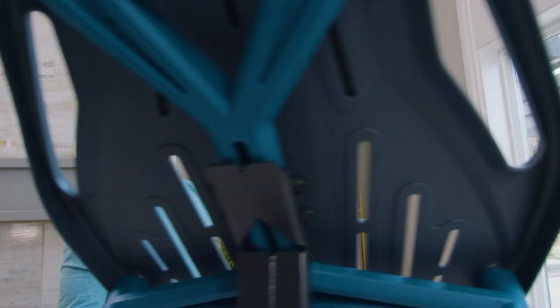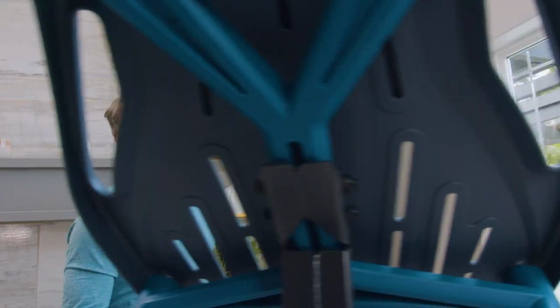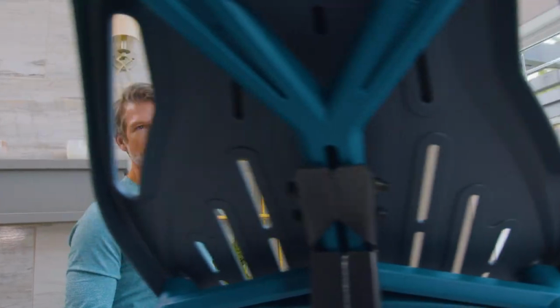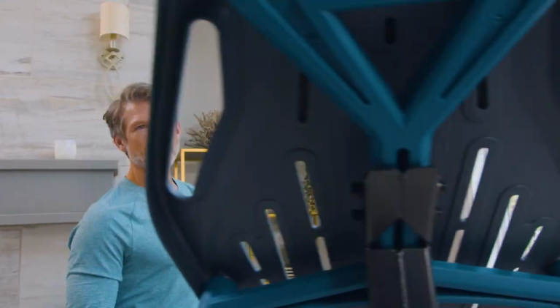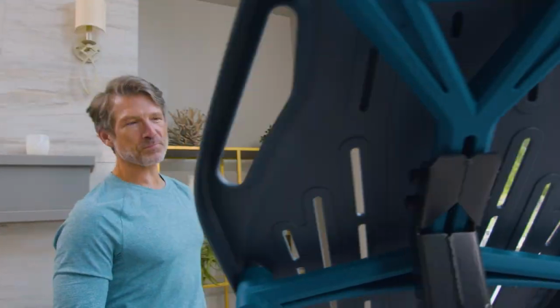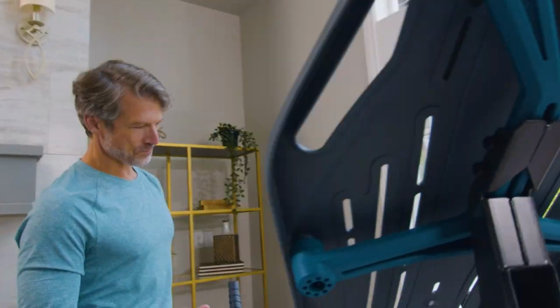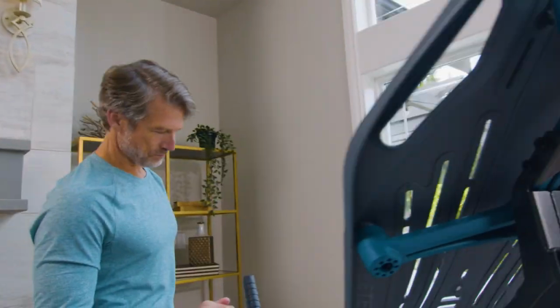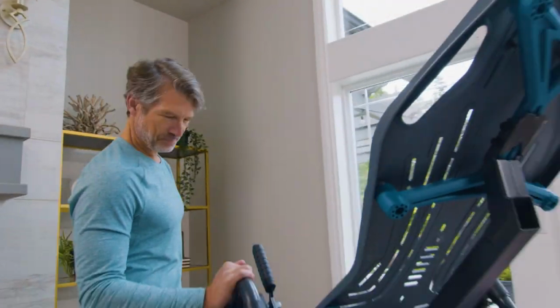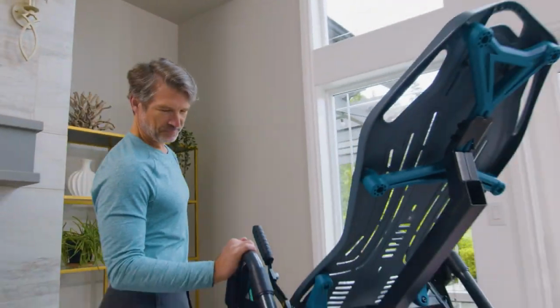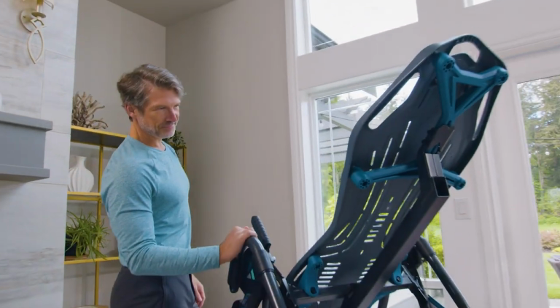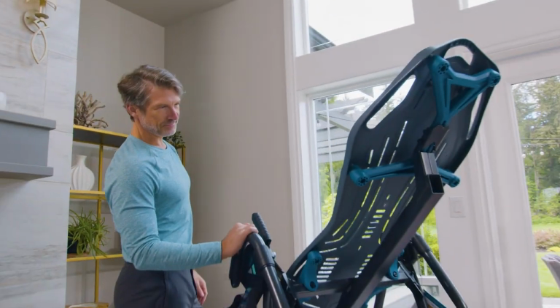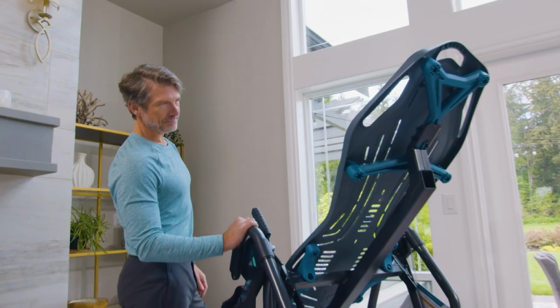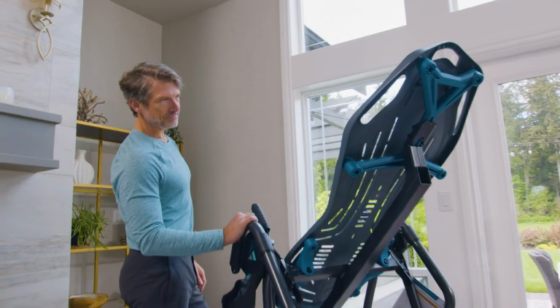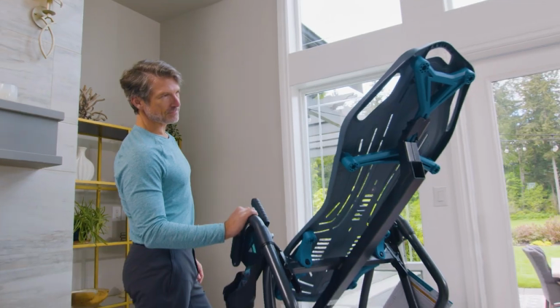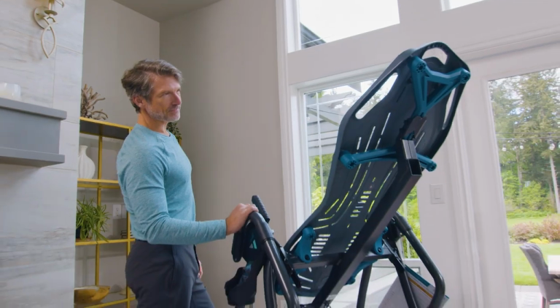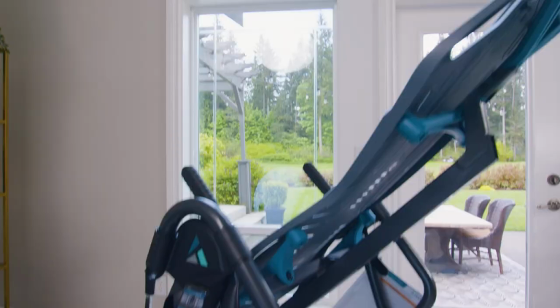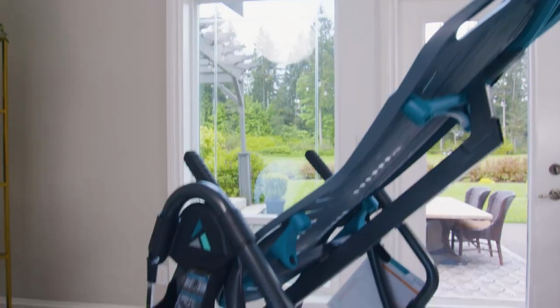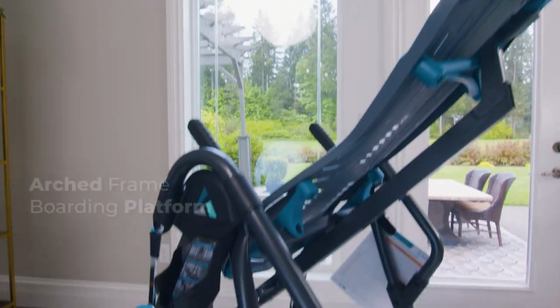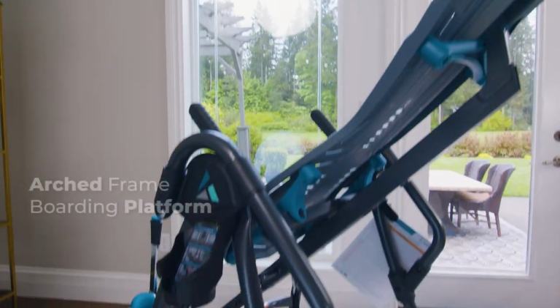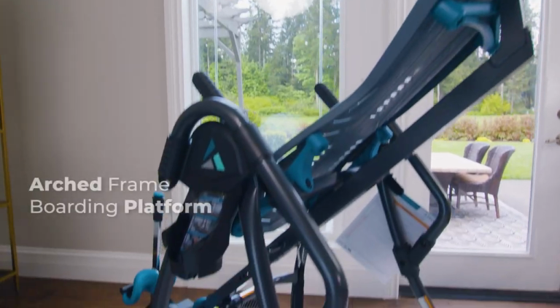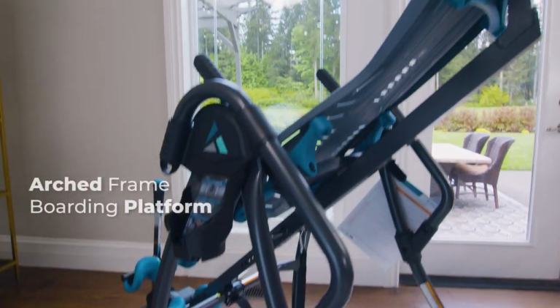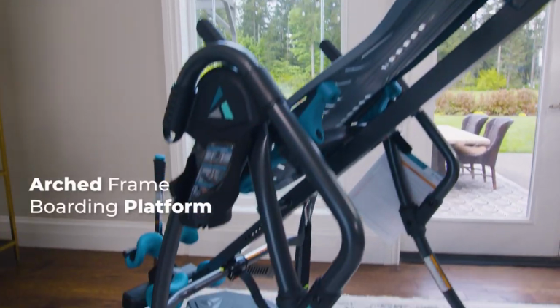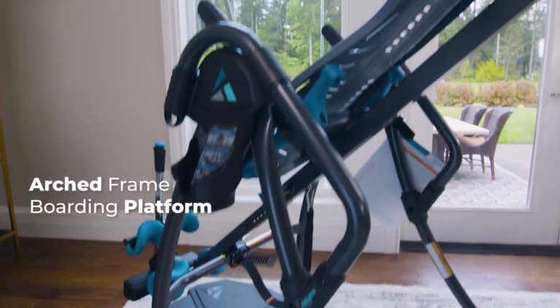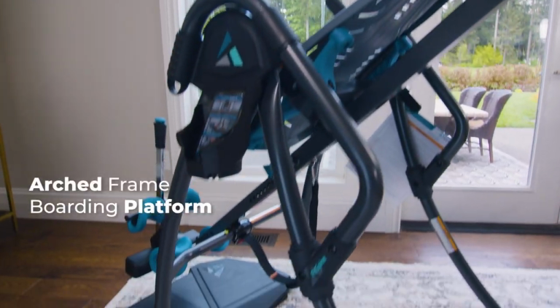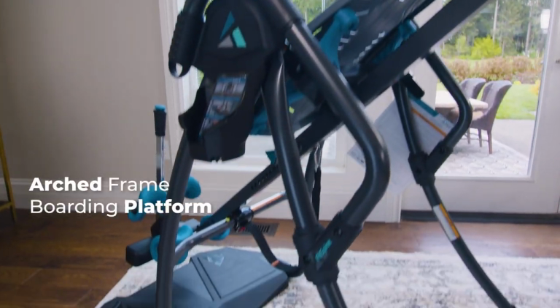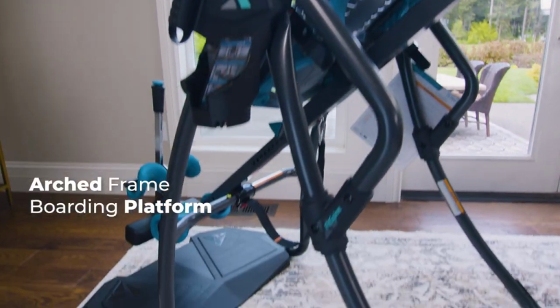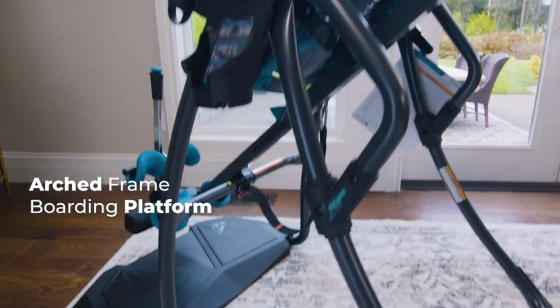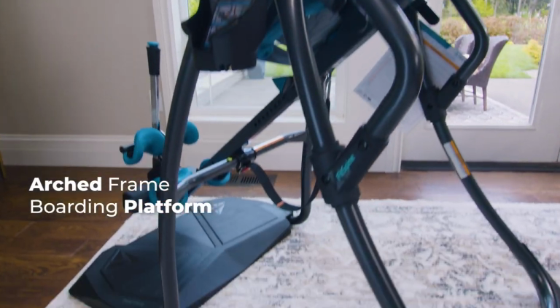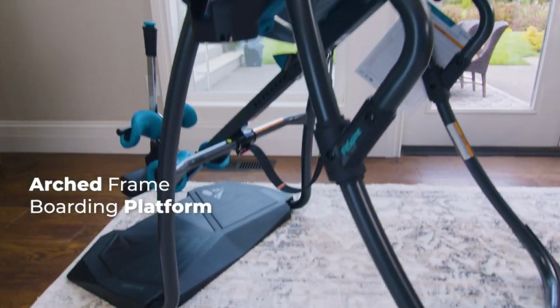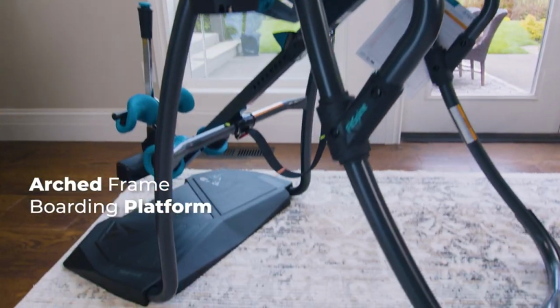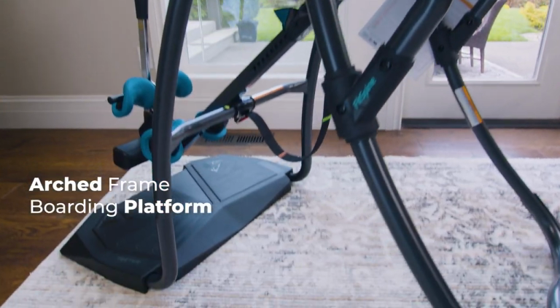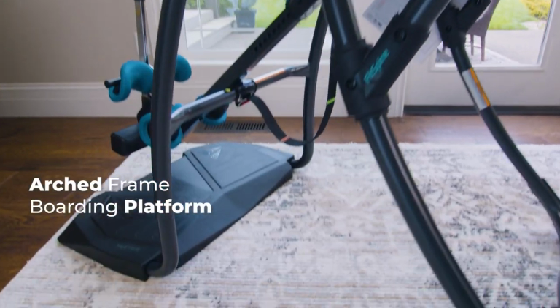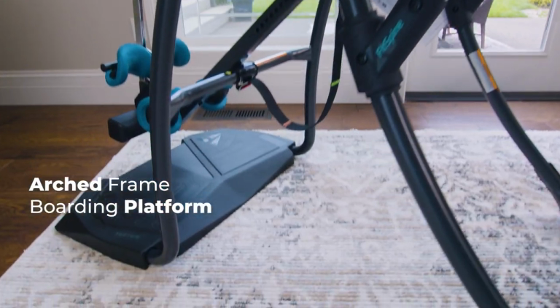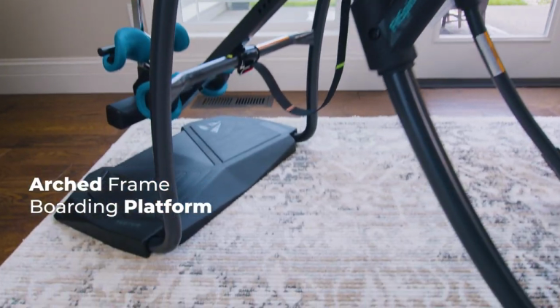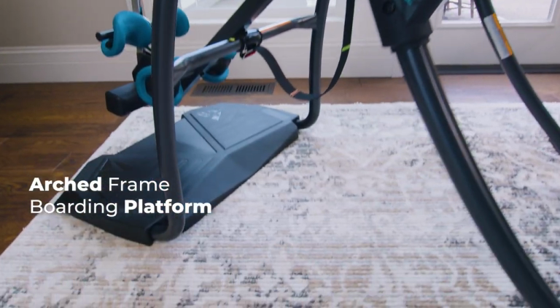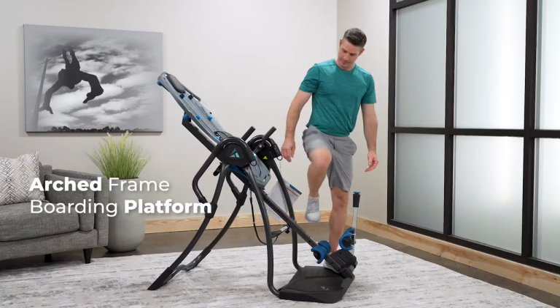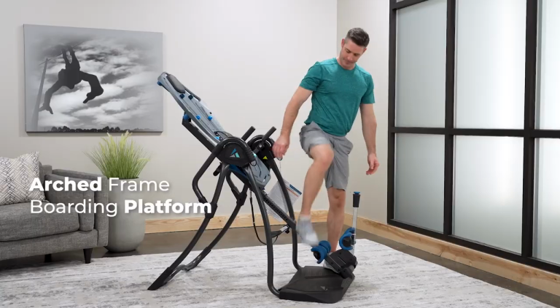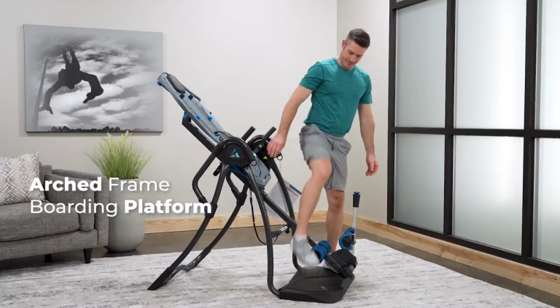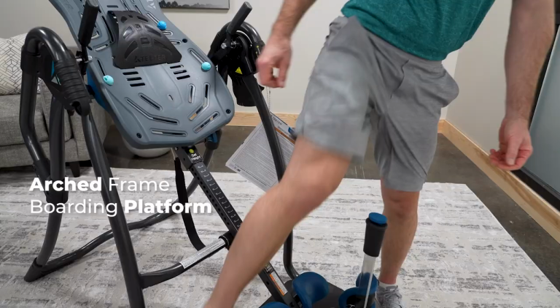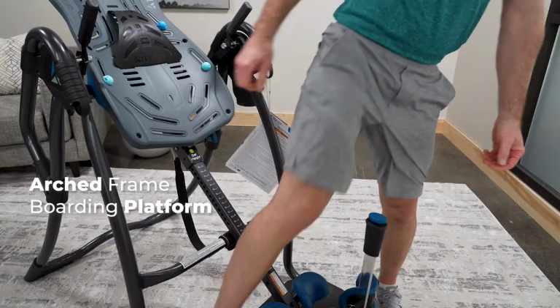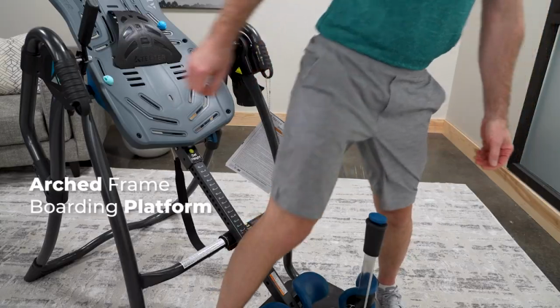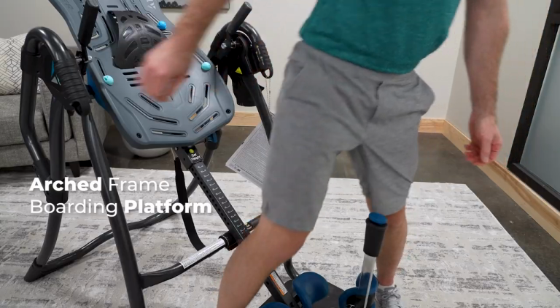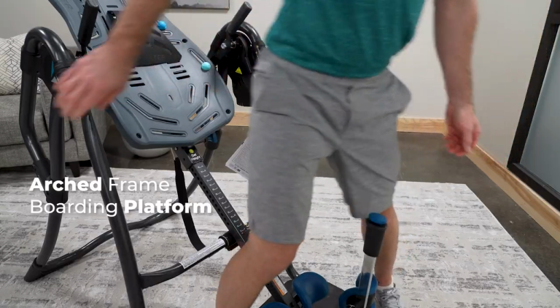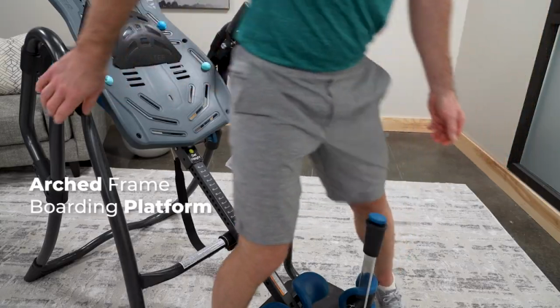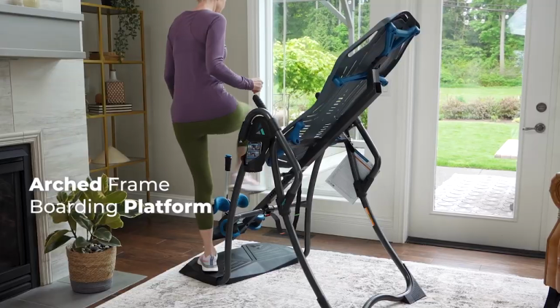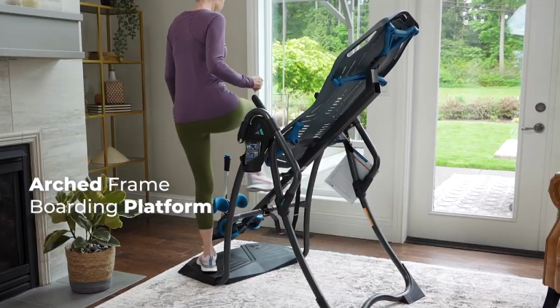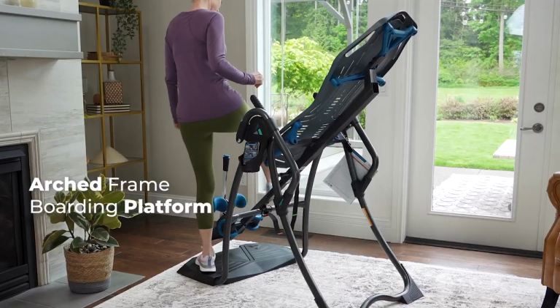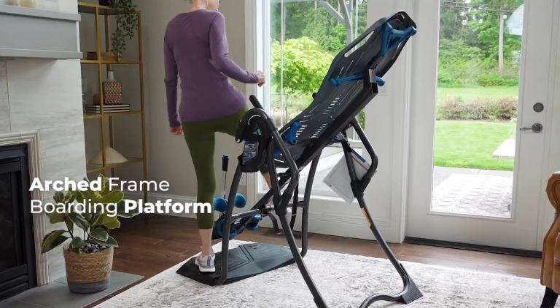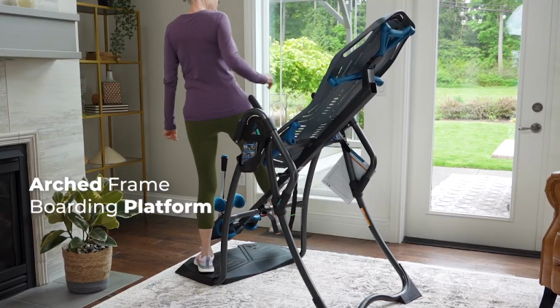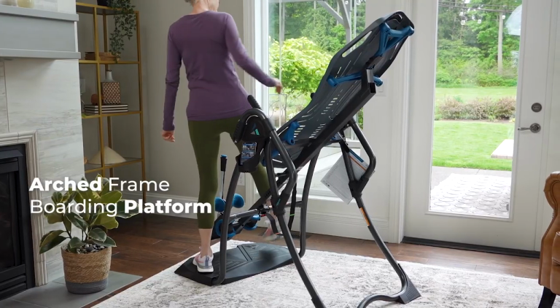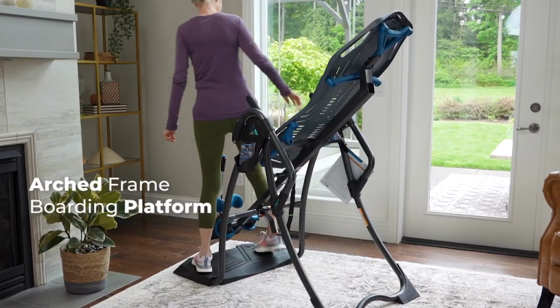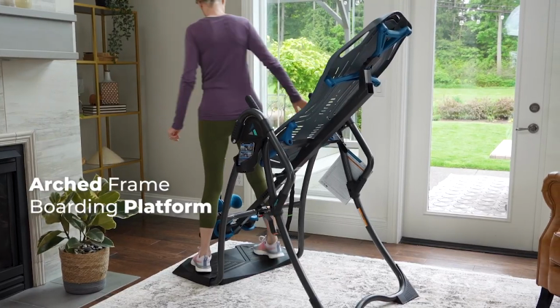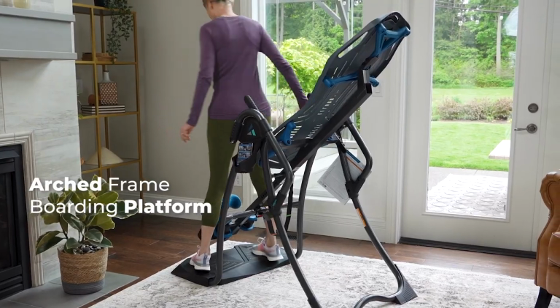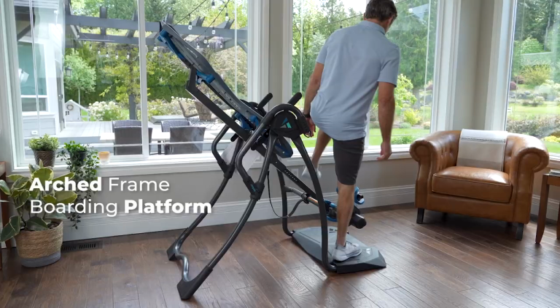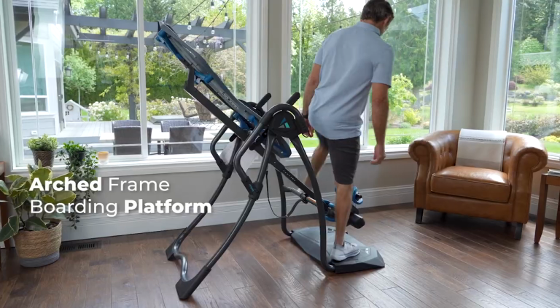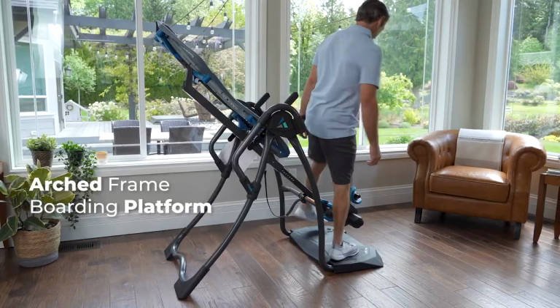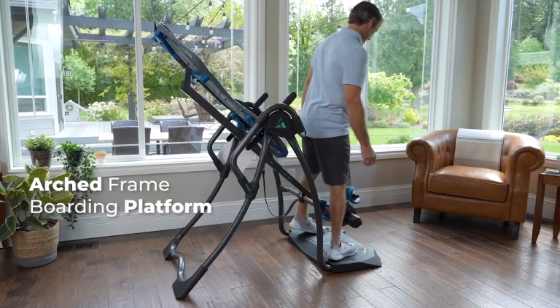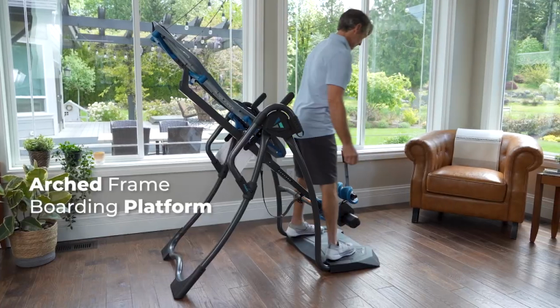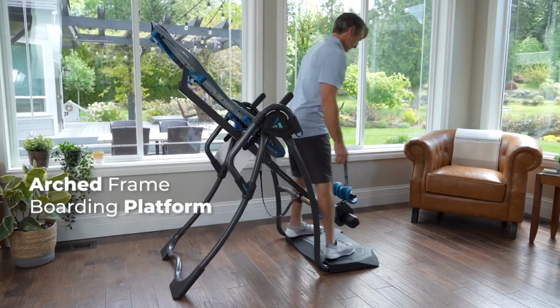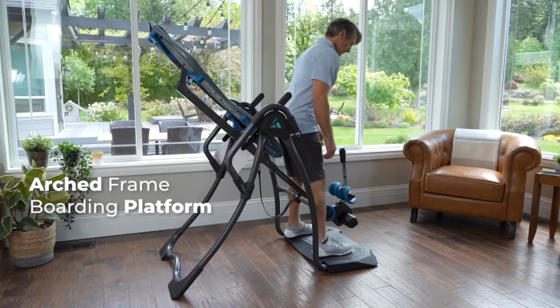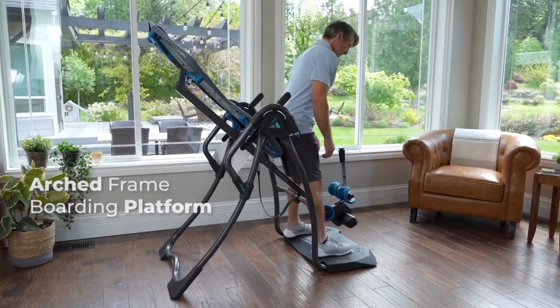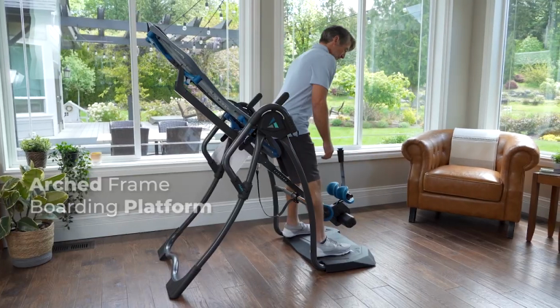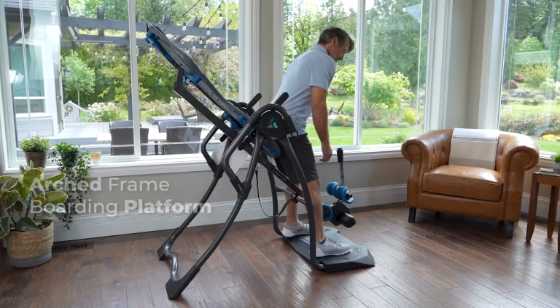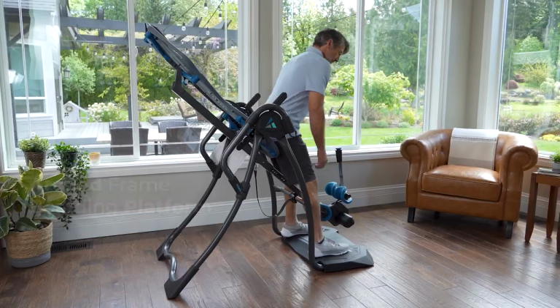Exclusive to the LX9, the arched frame and raised boarding platform makes stepping into your inversion session easier than ever.